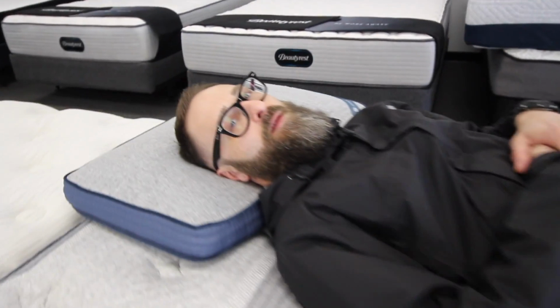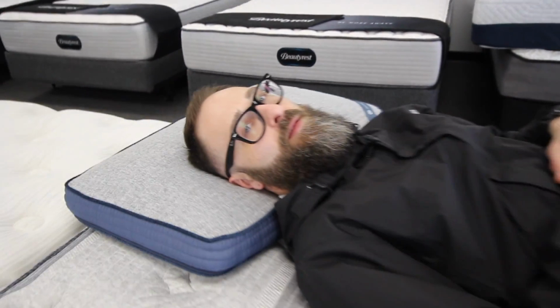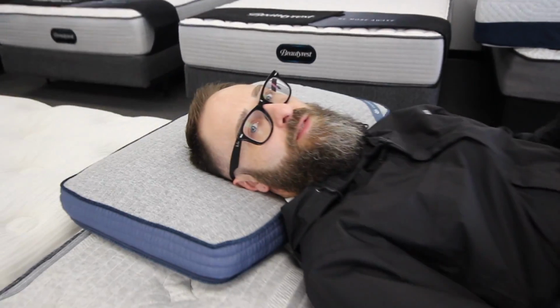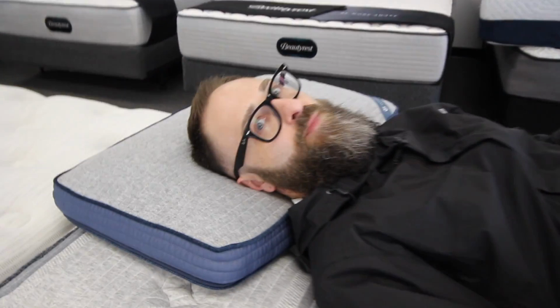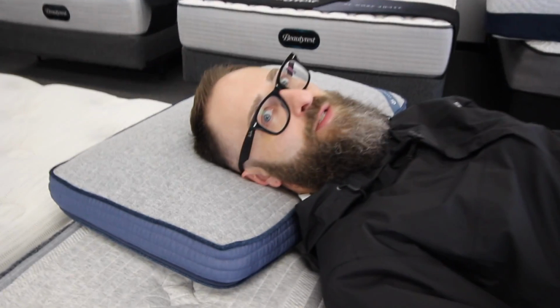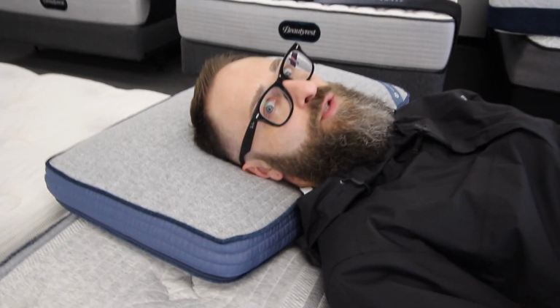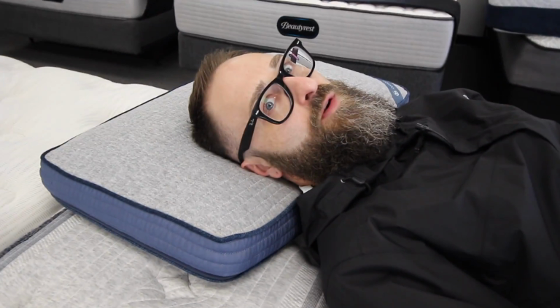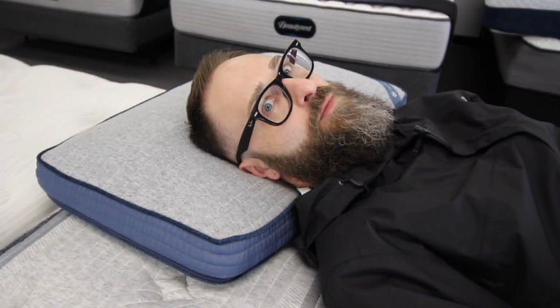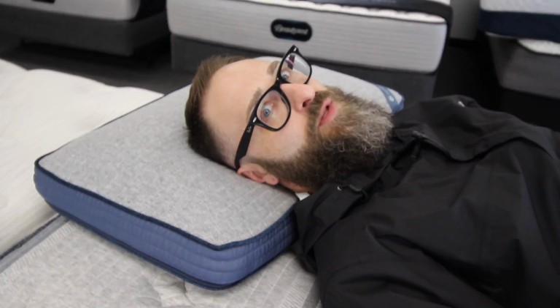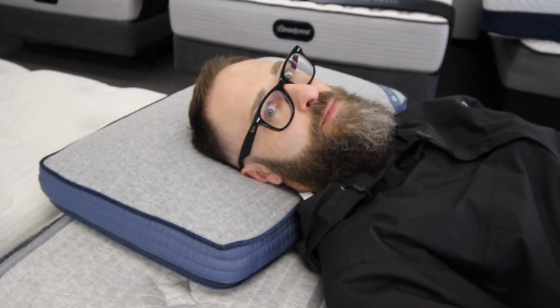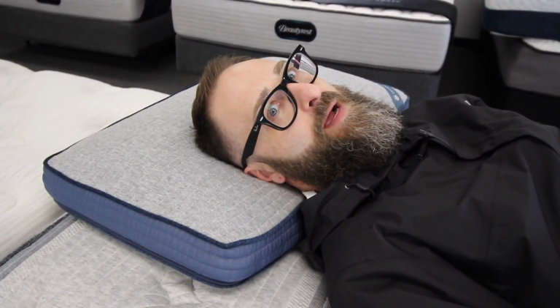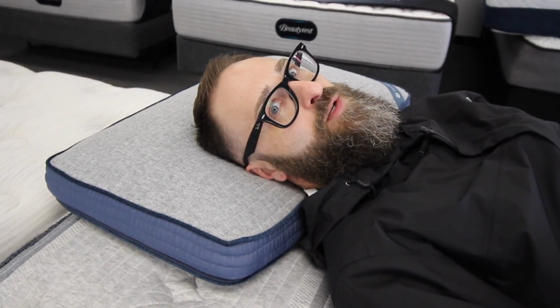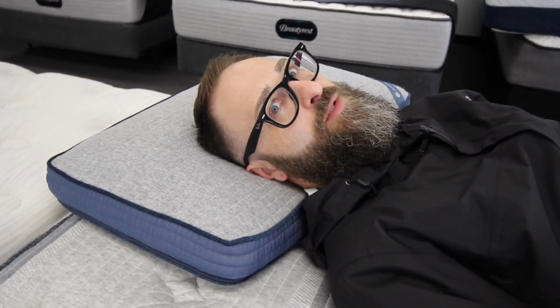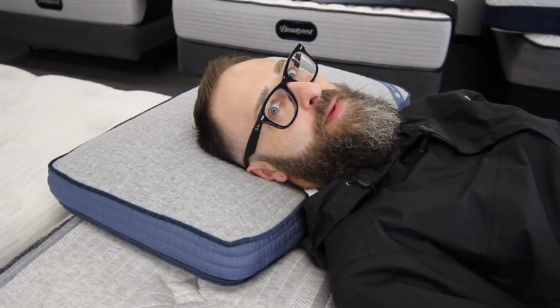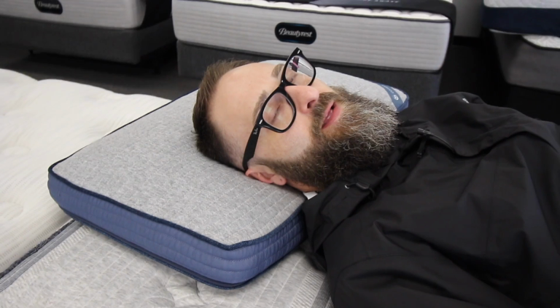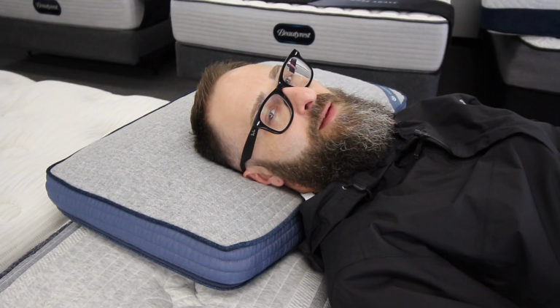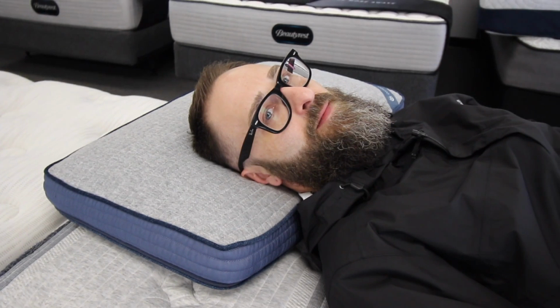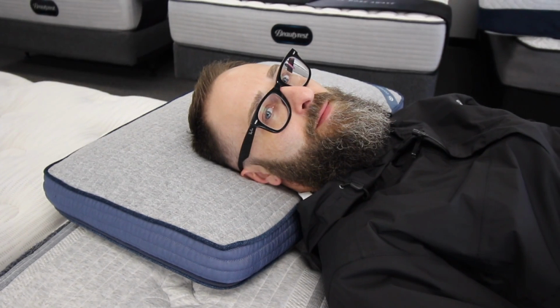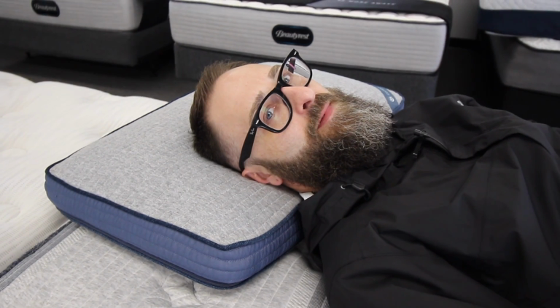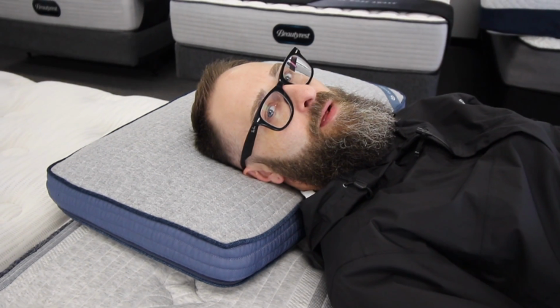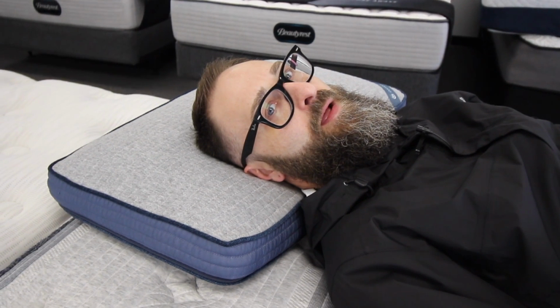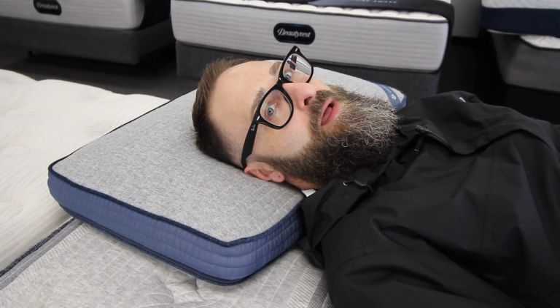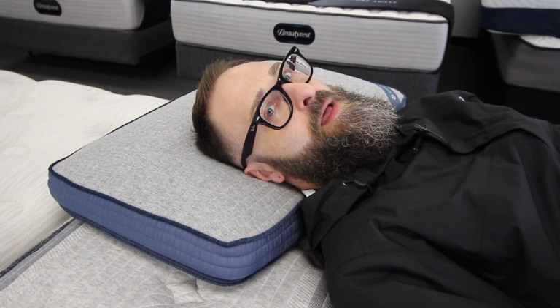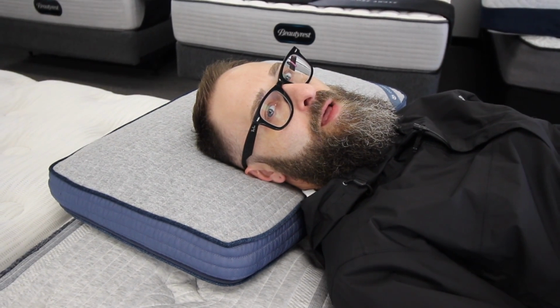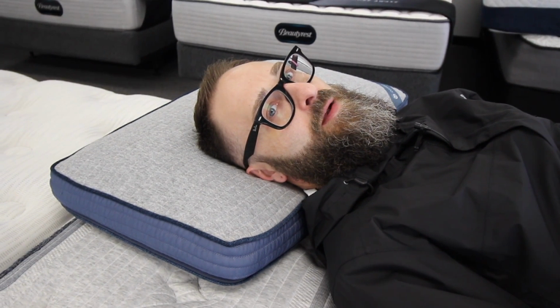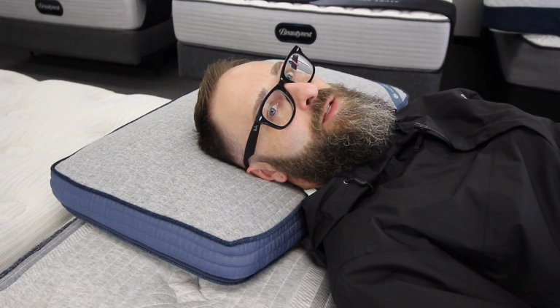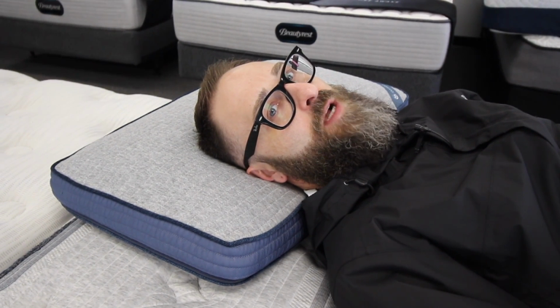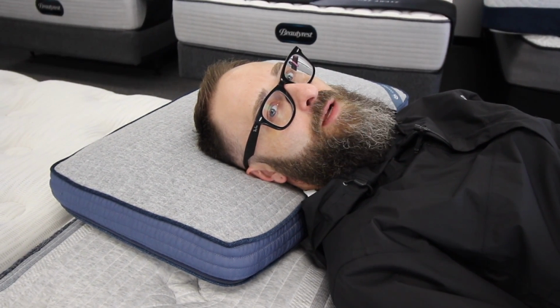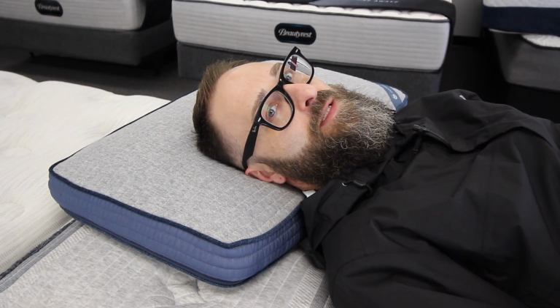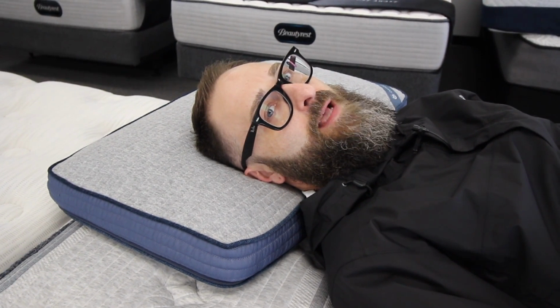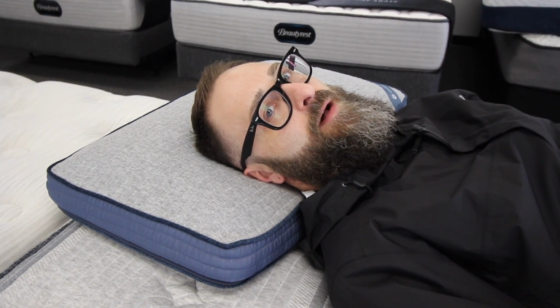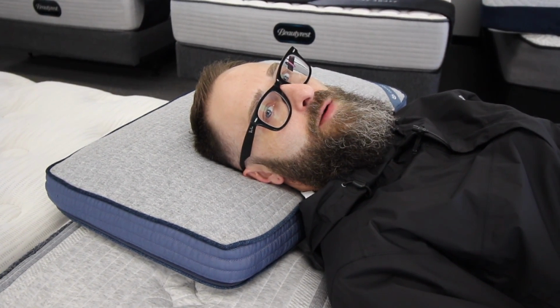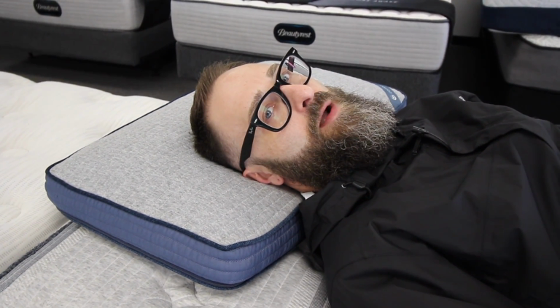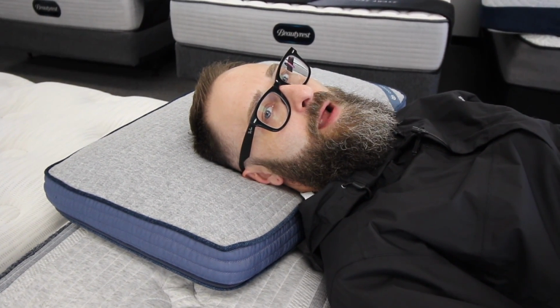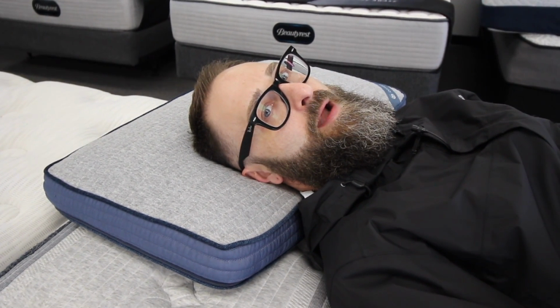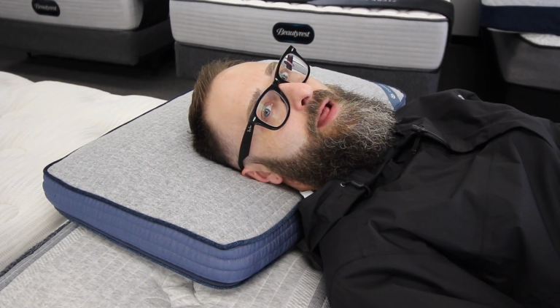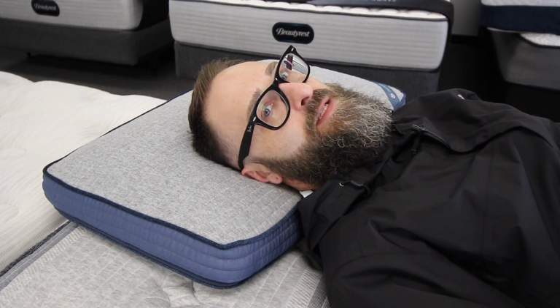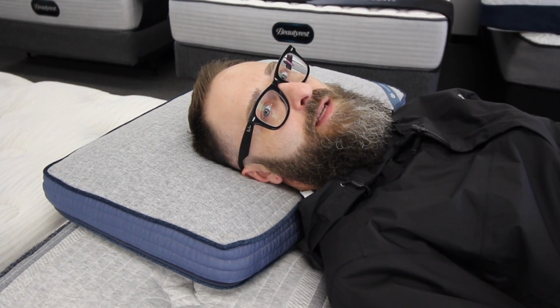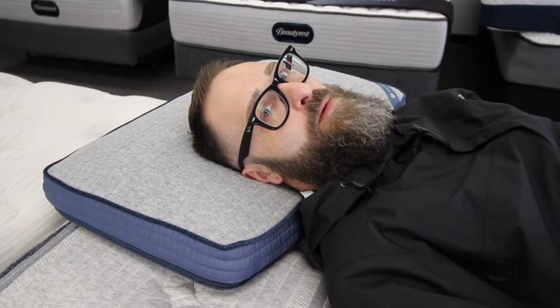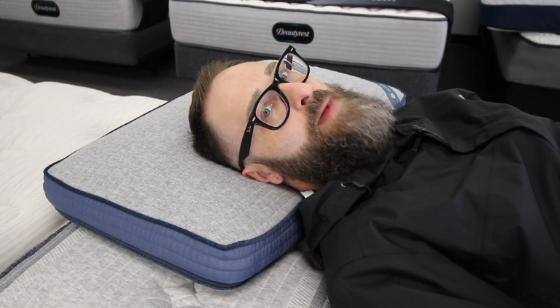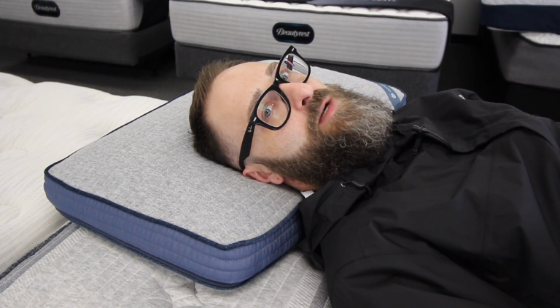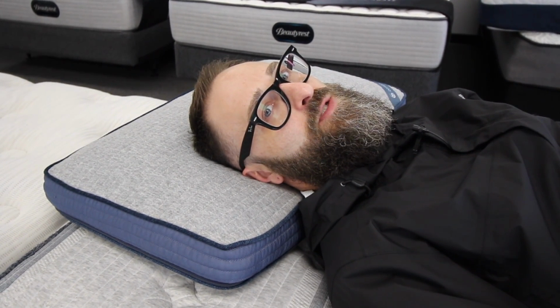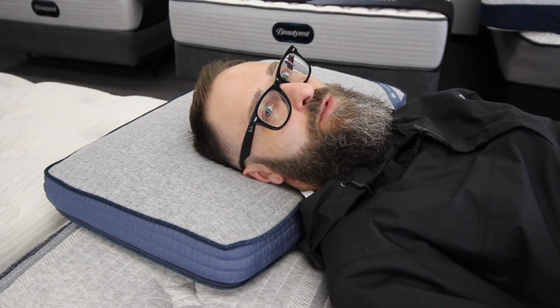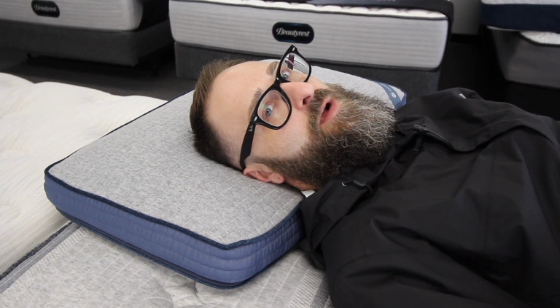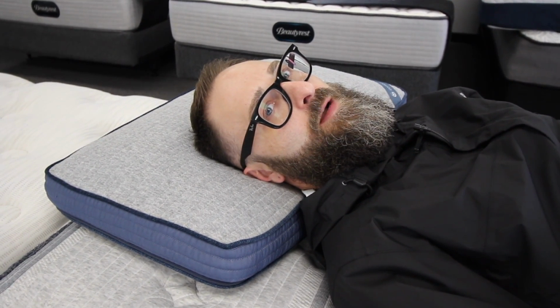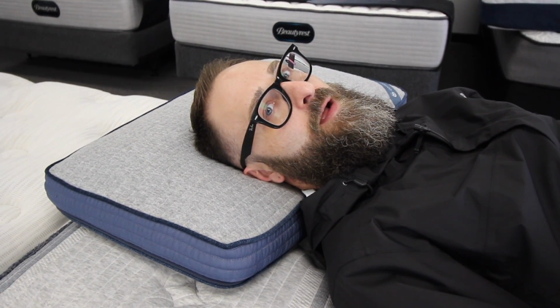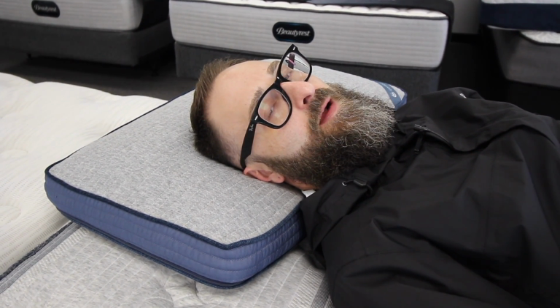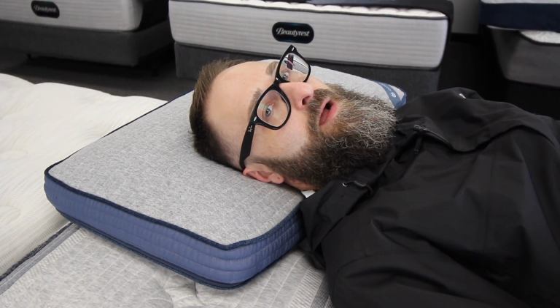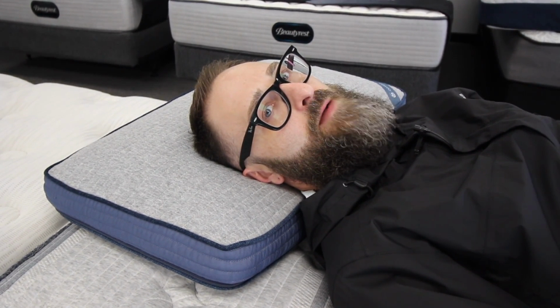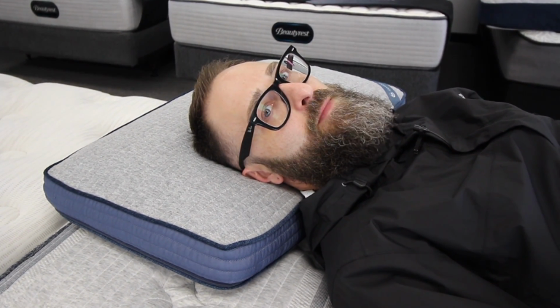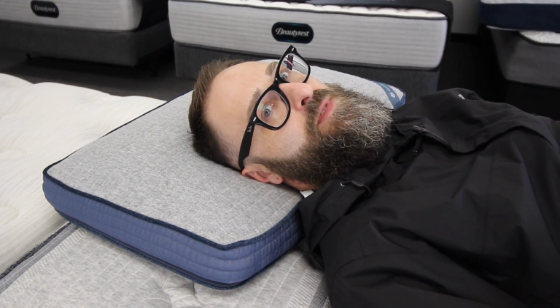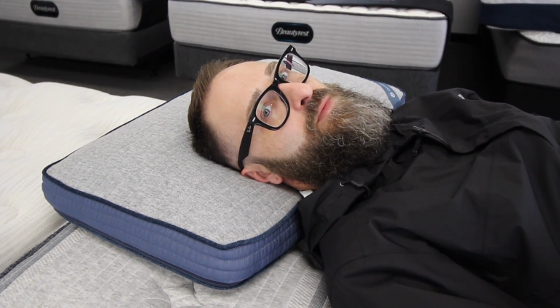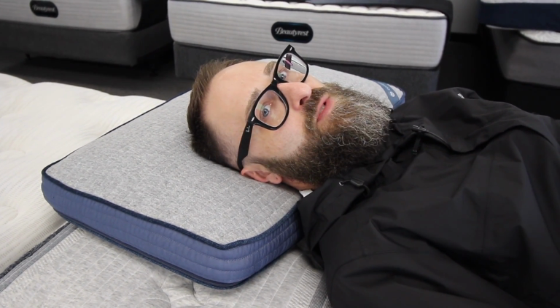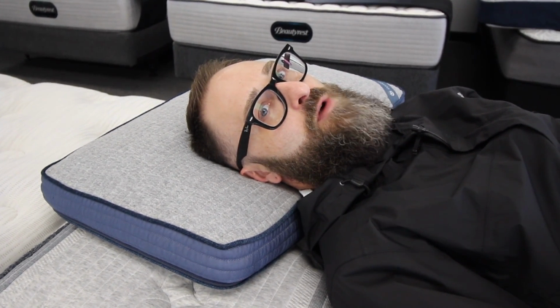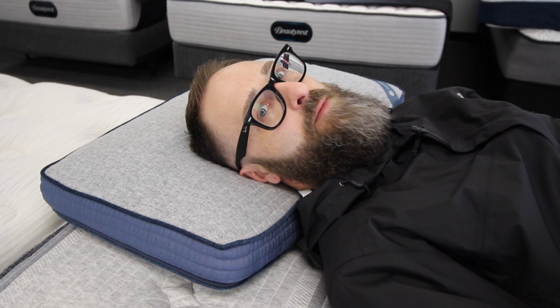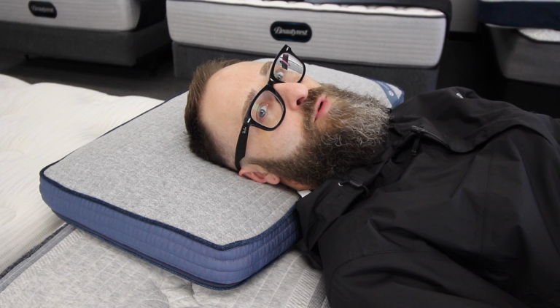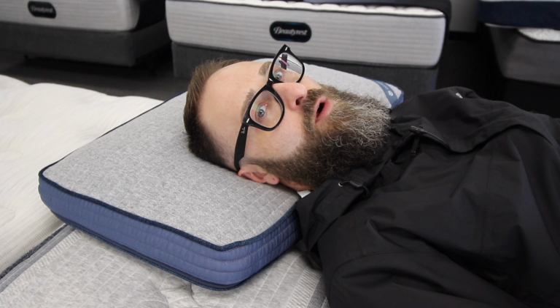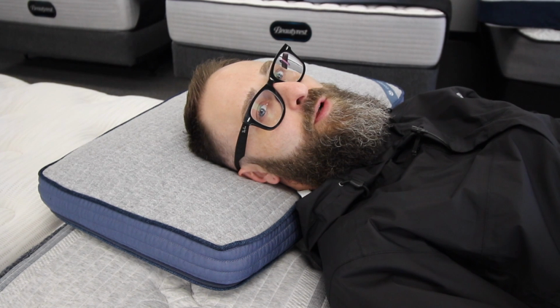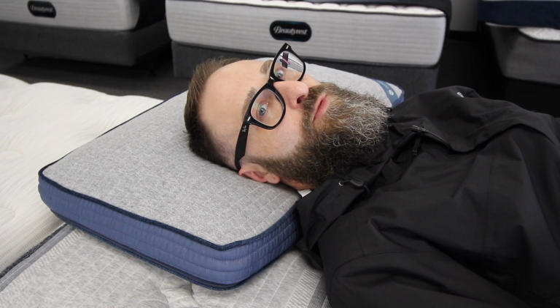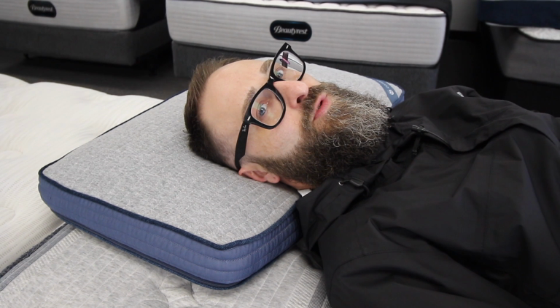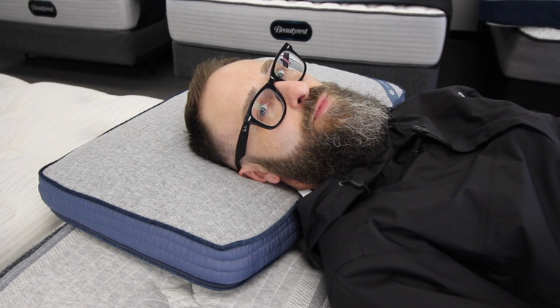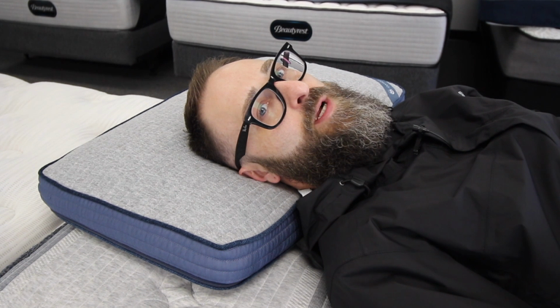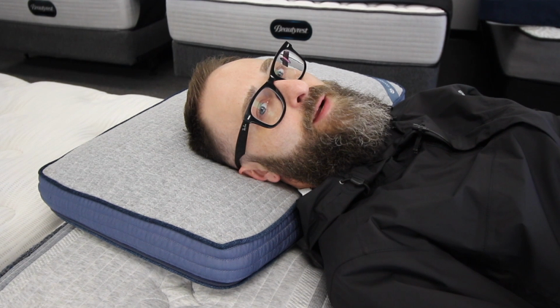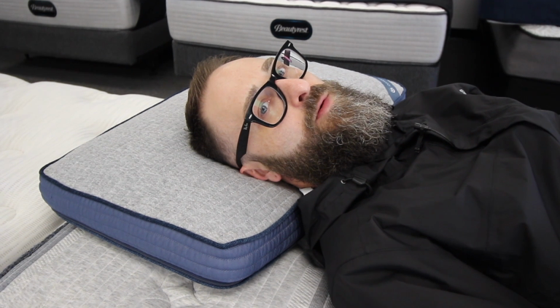This has been Sean with your Mattress Minute. Check us out at stlmattressdirect.com and subscribe to our YouTube channel.